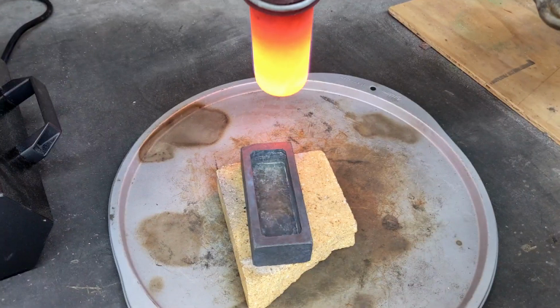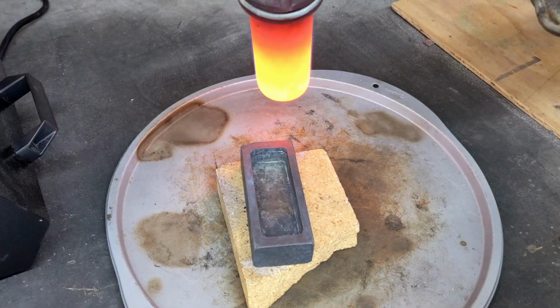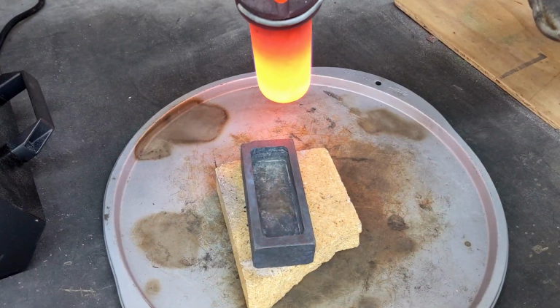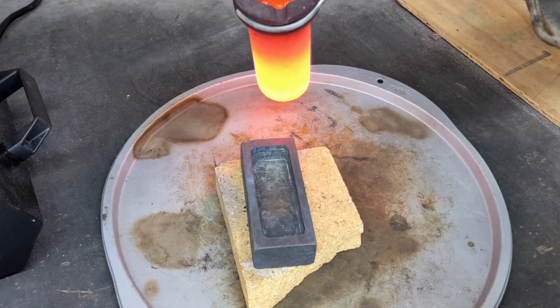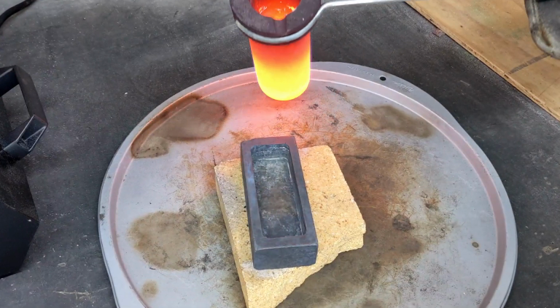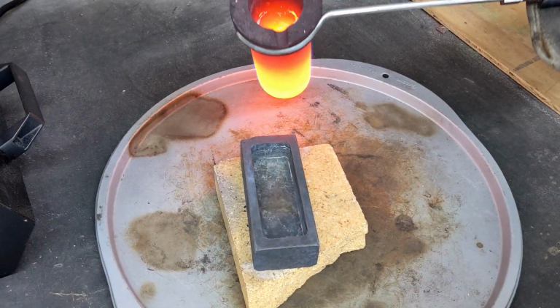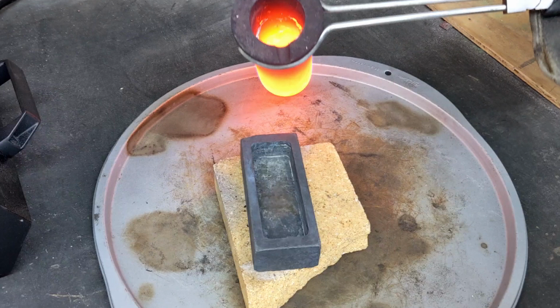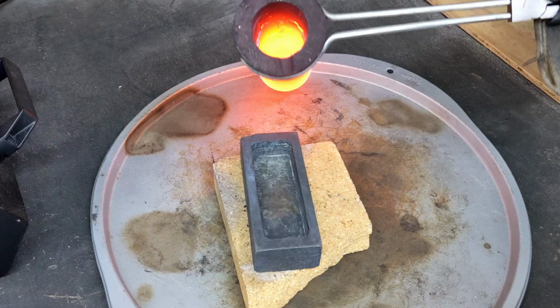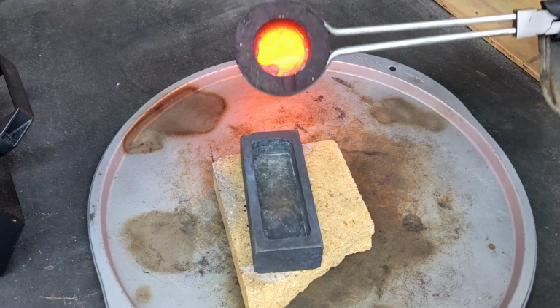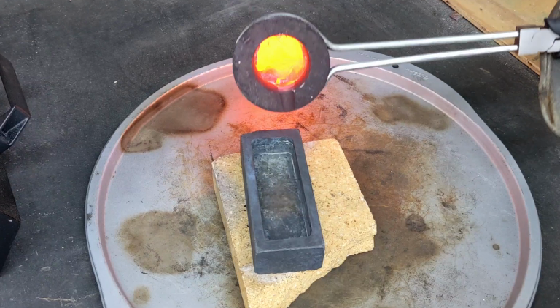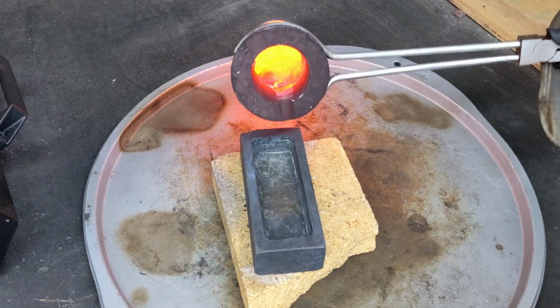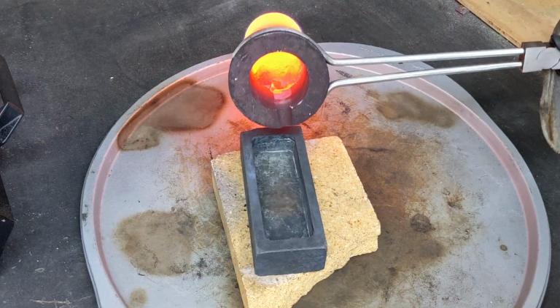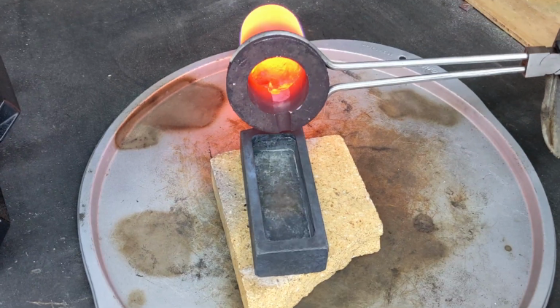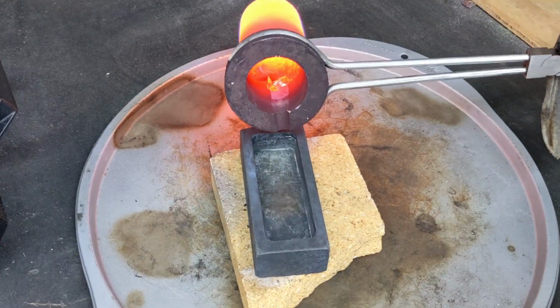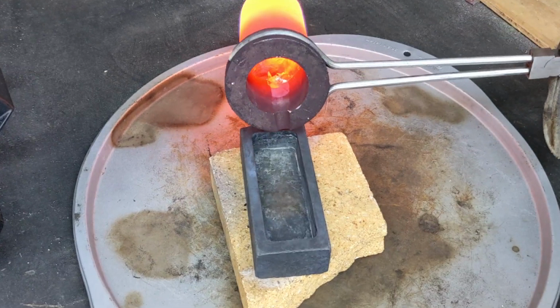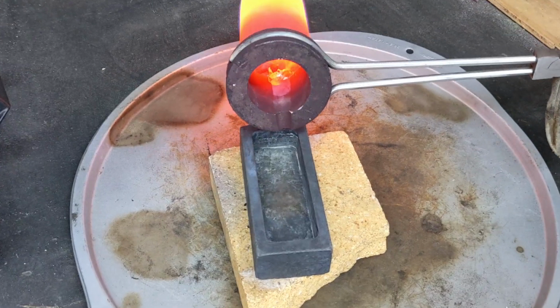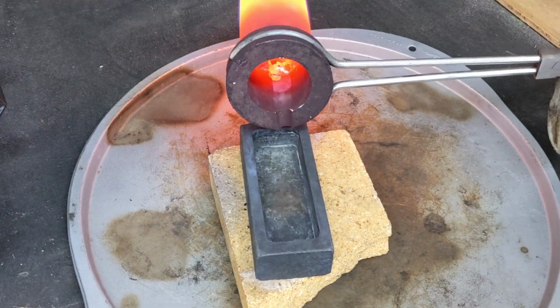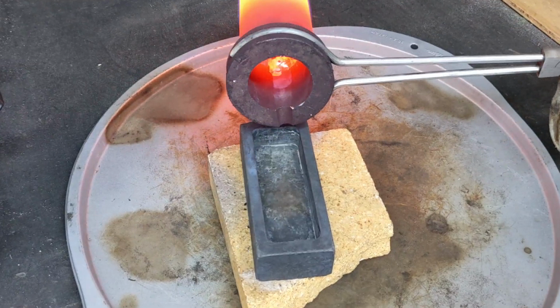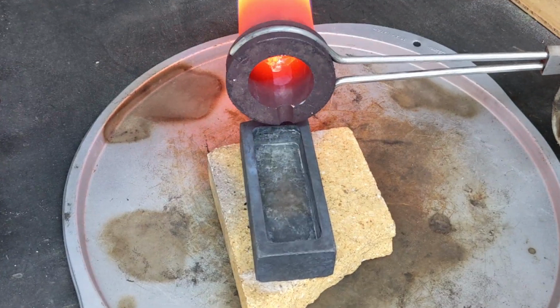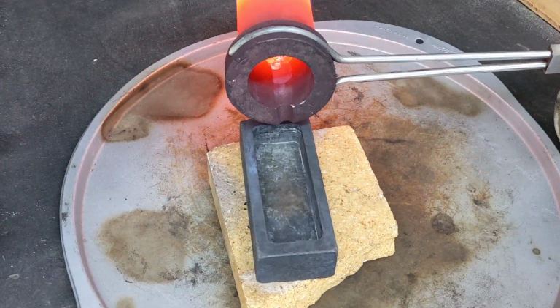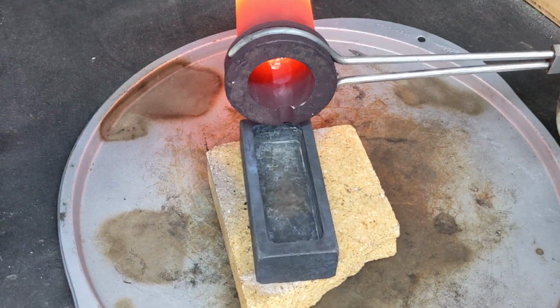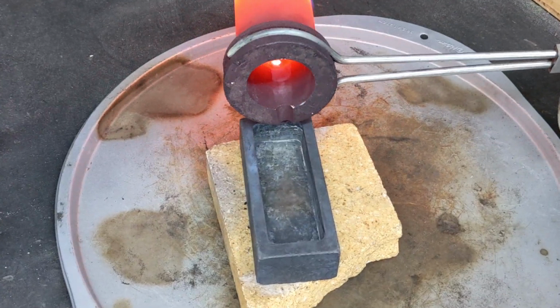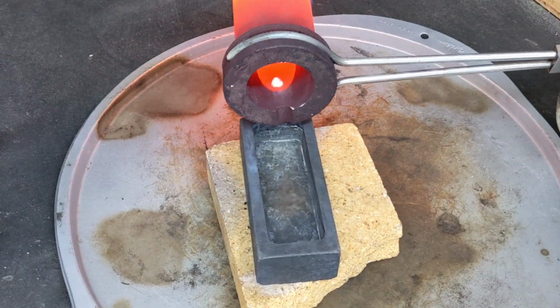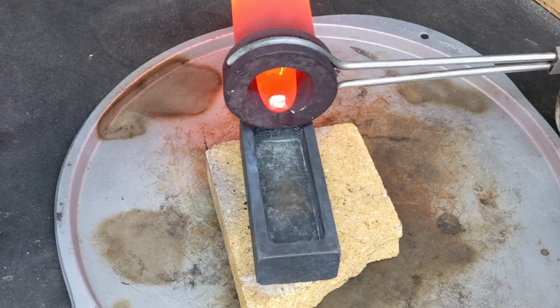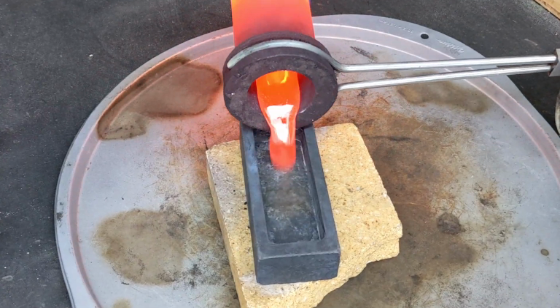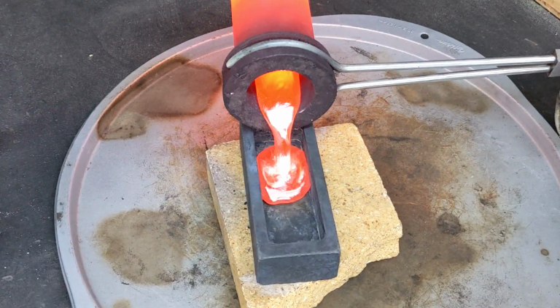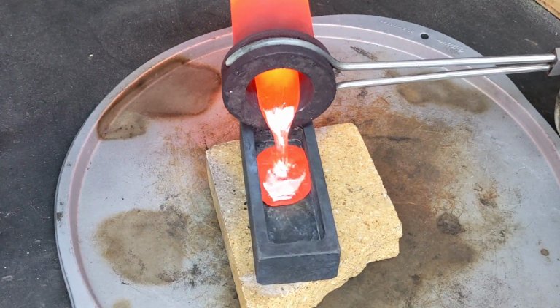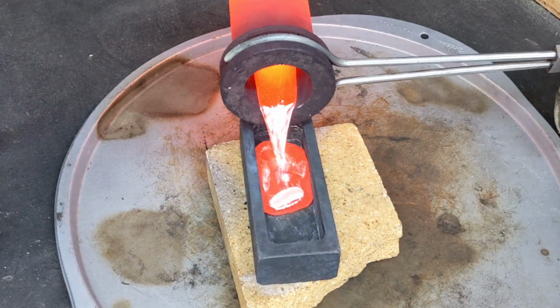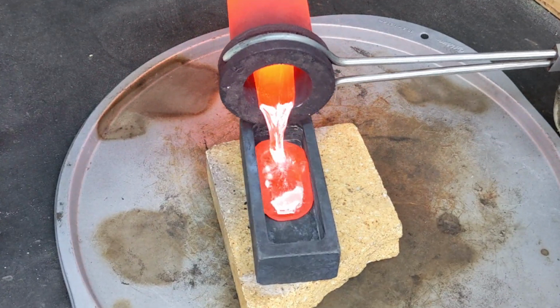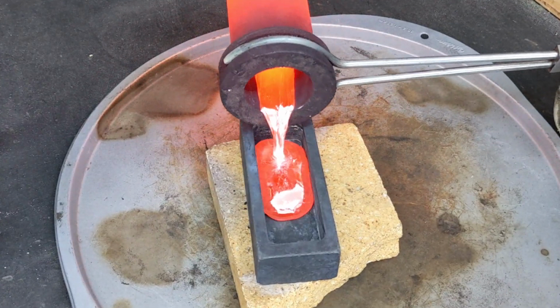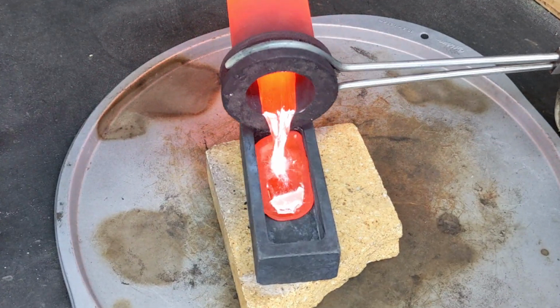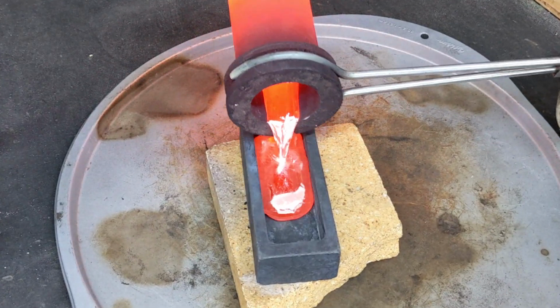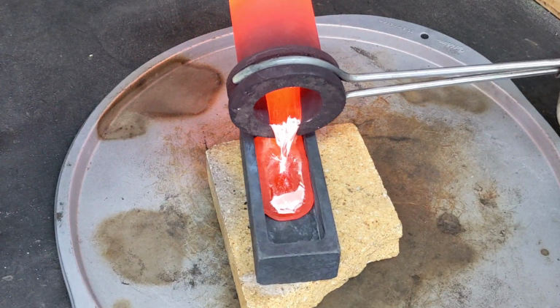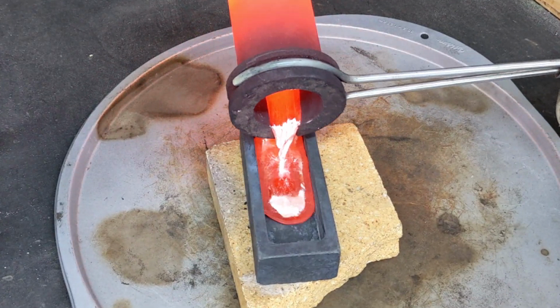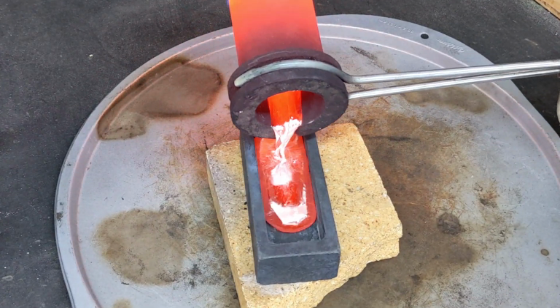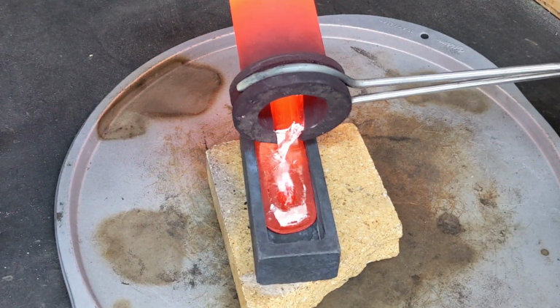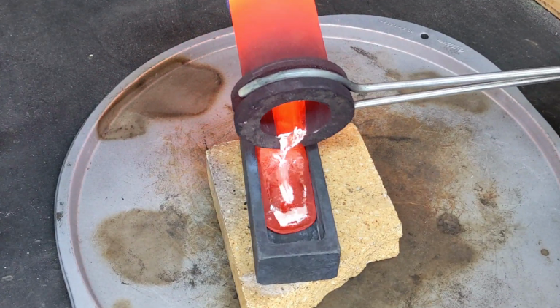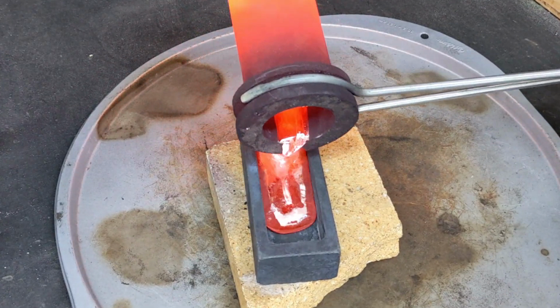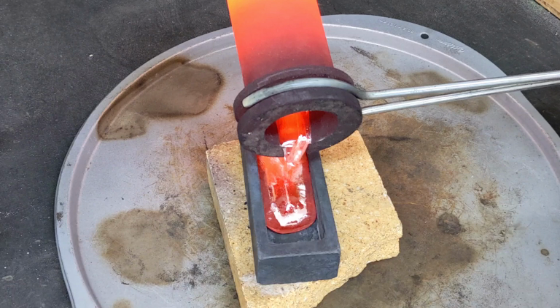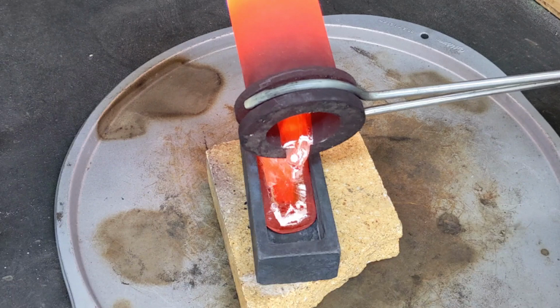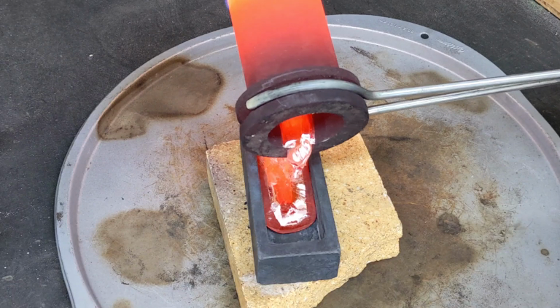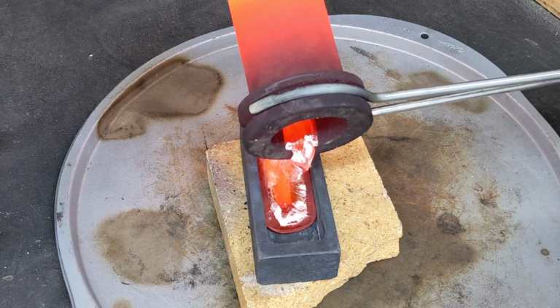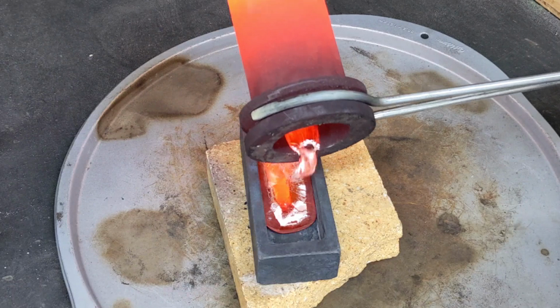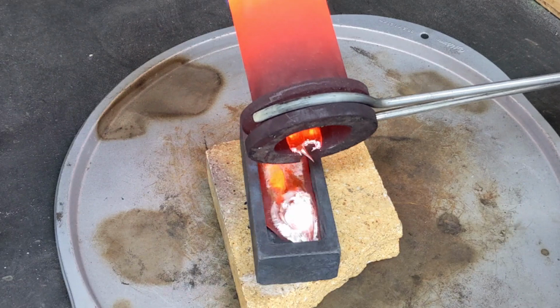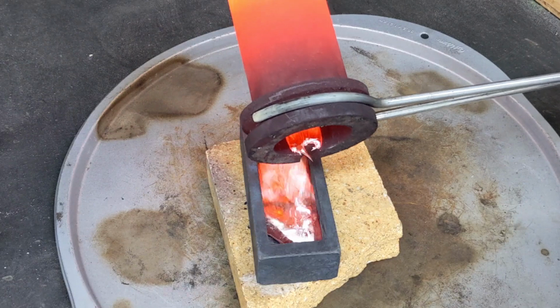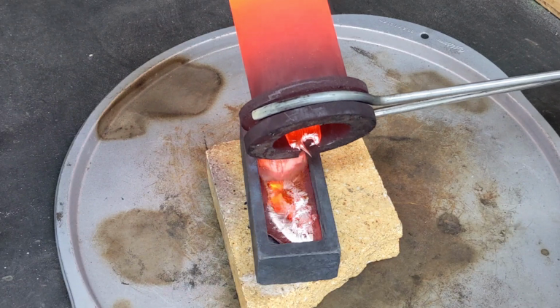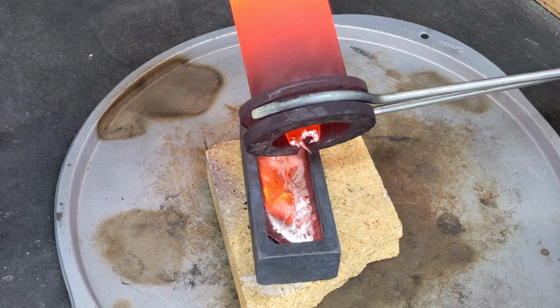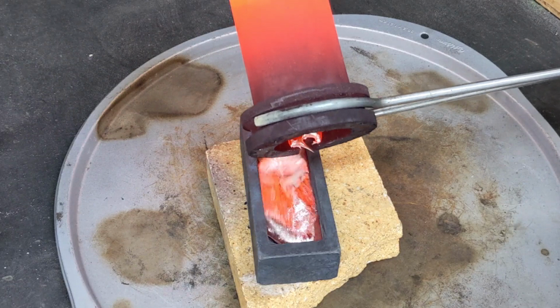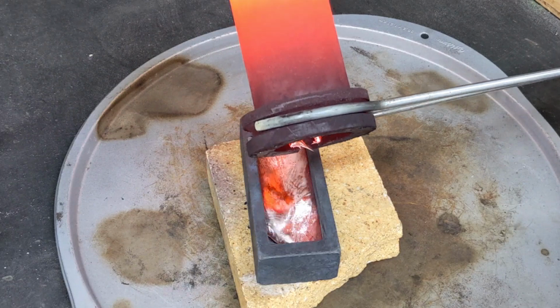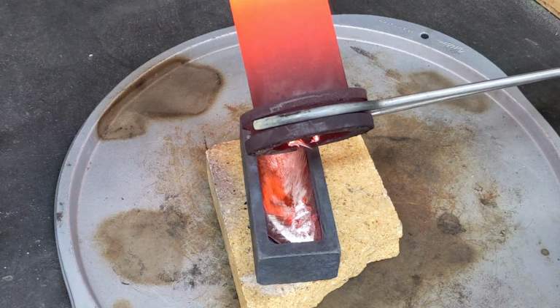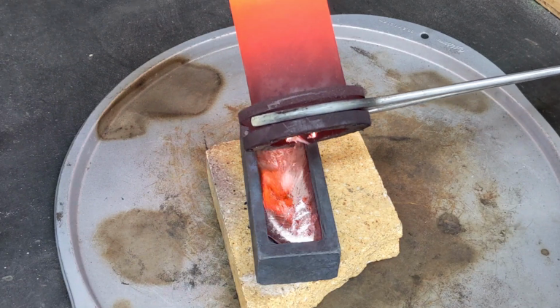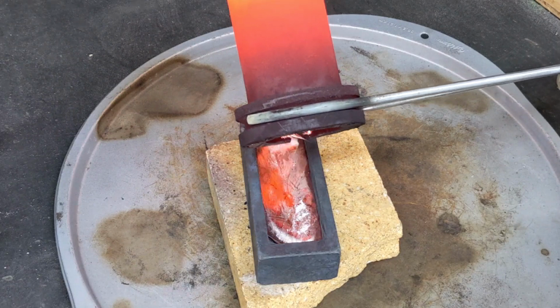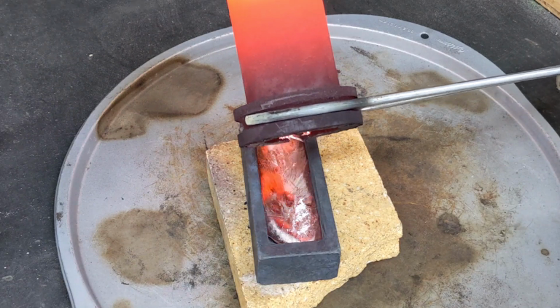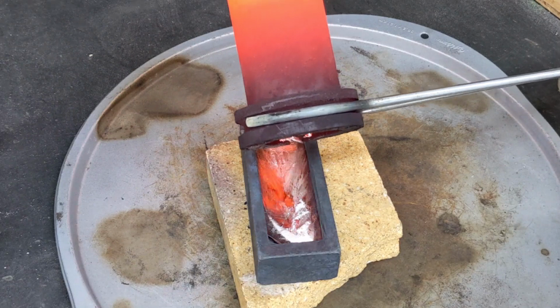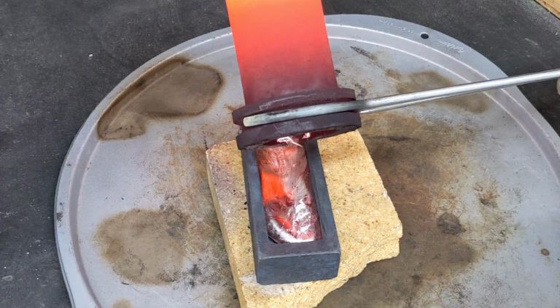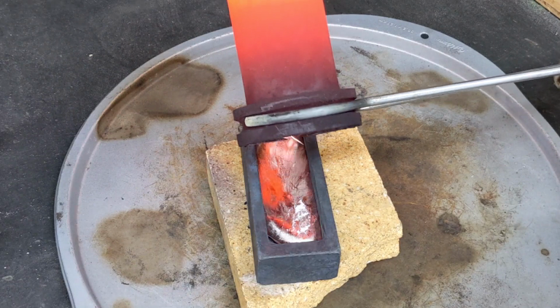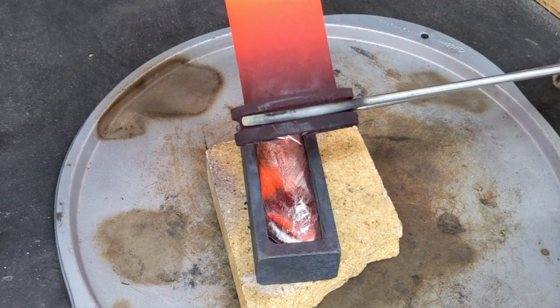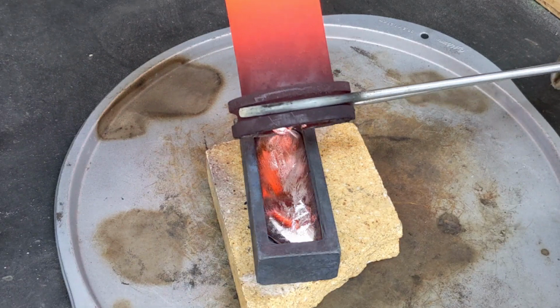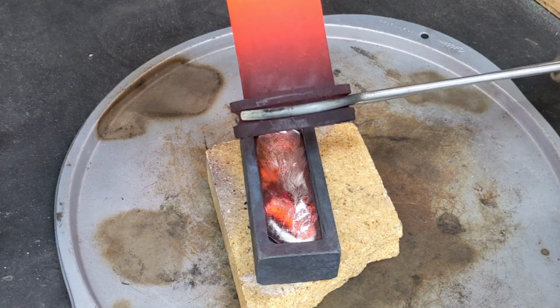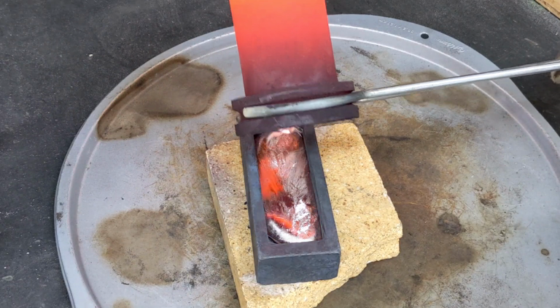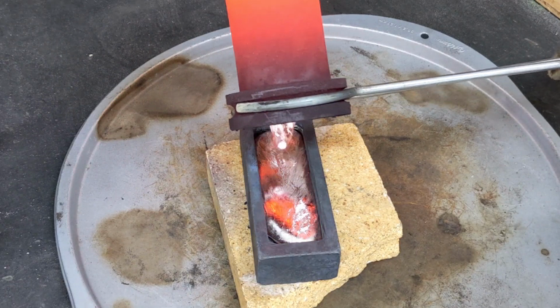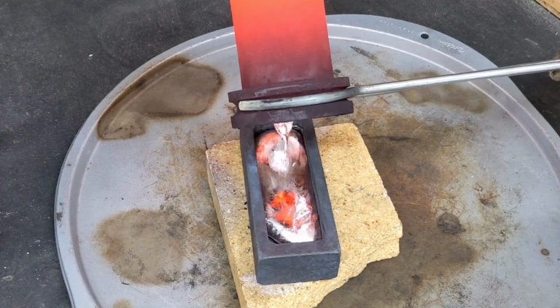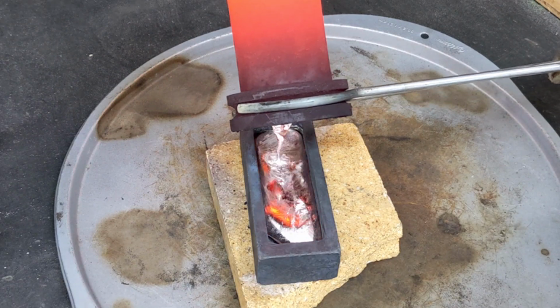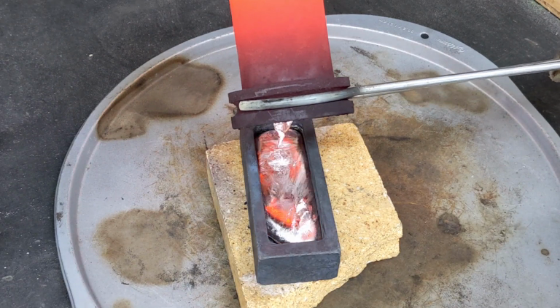When I have aluminum leftover in the crucible, I always like to pour it into ingots so I can easily melt it down later.